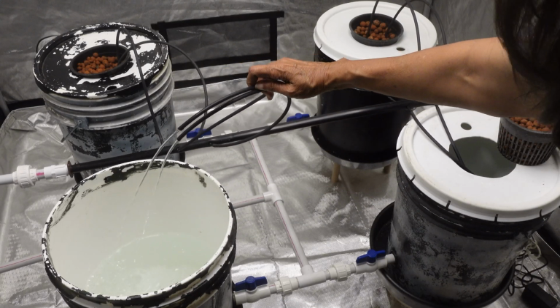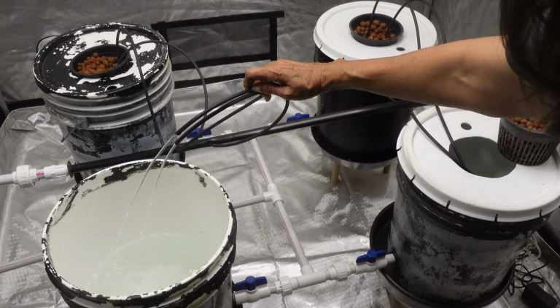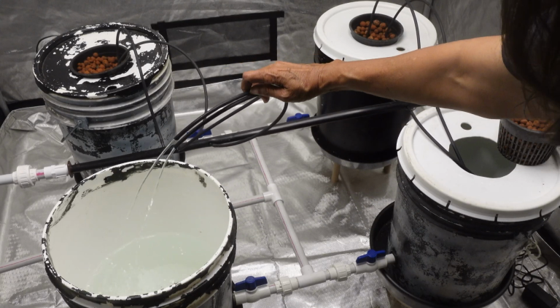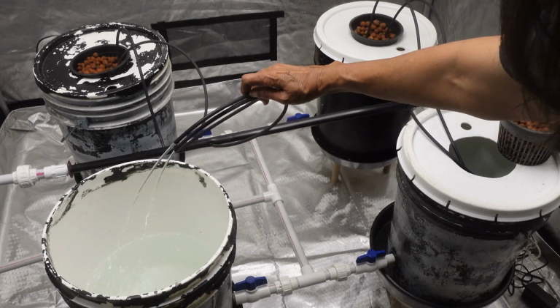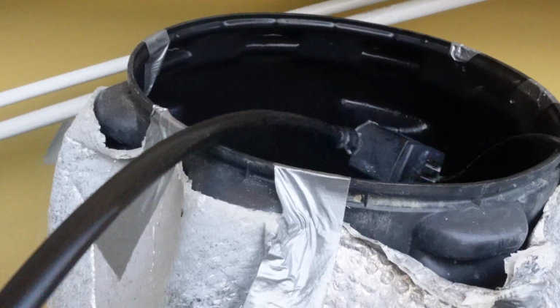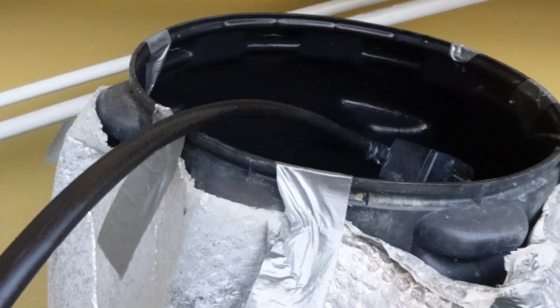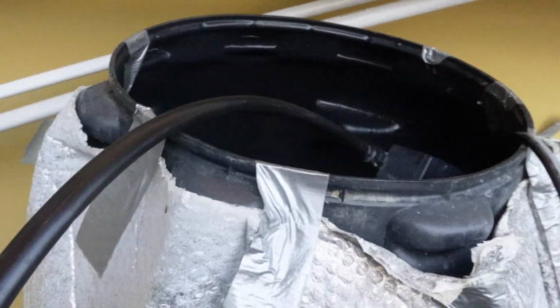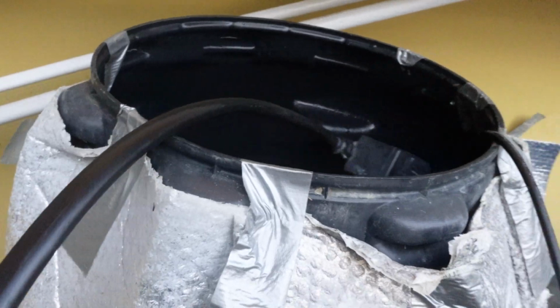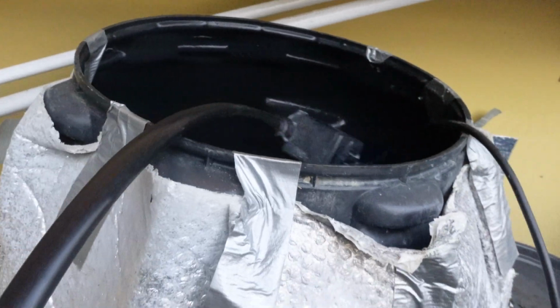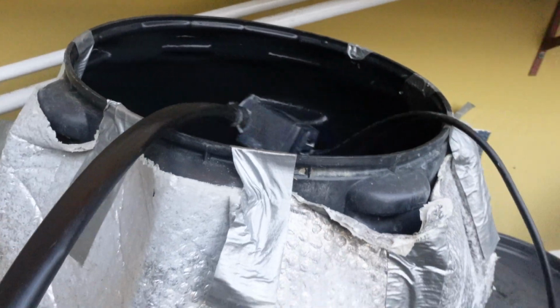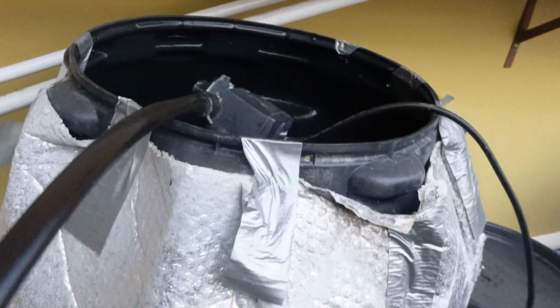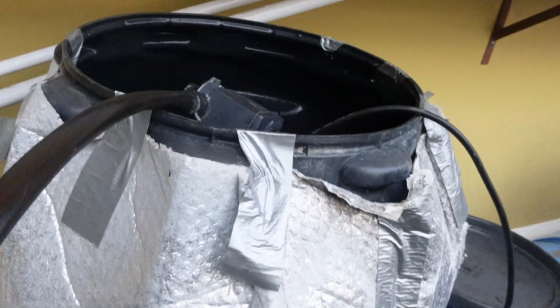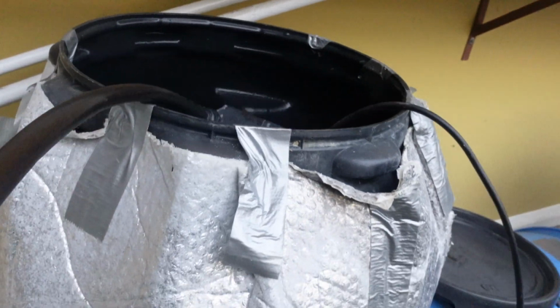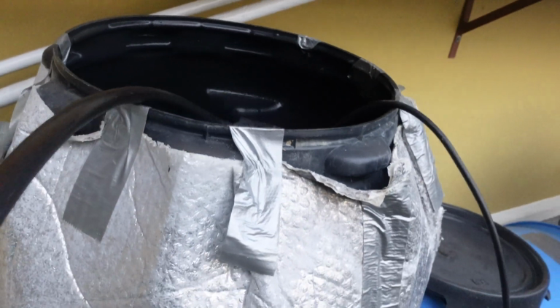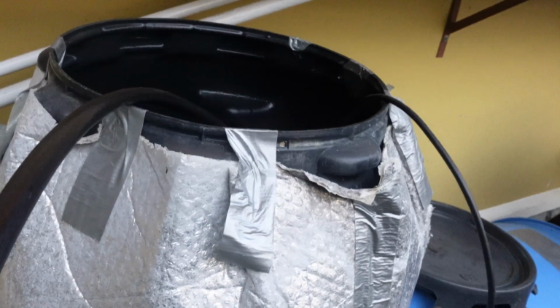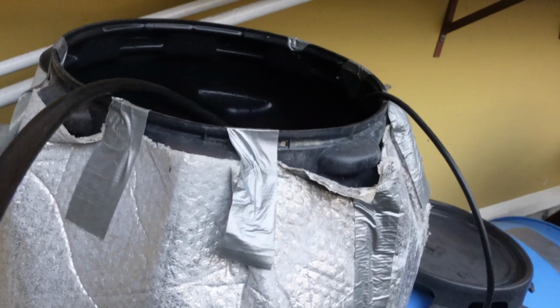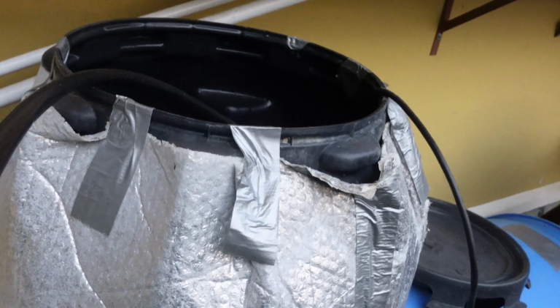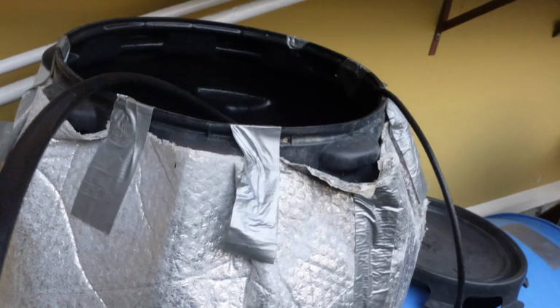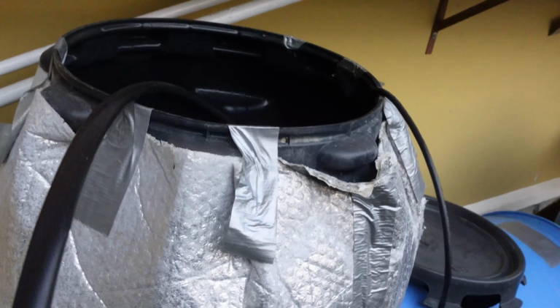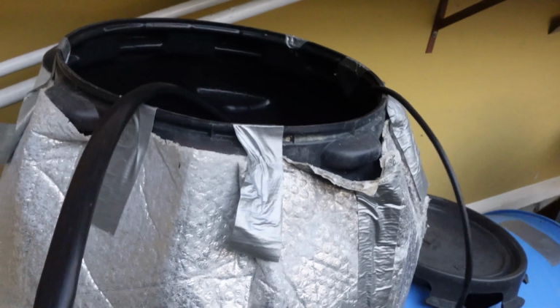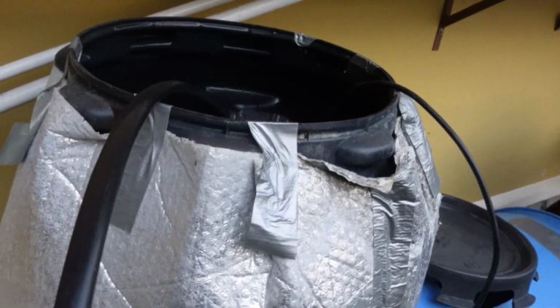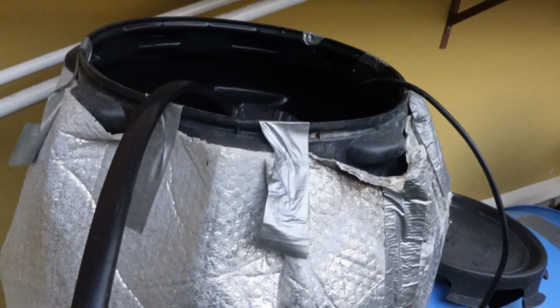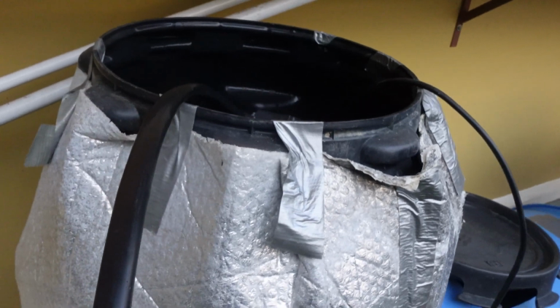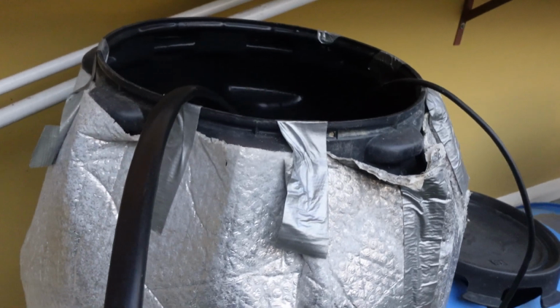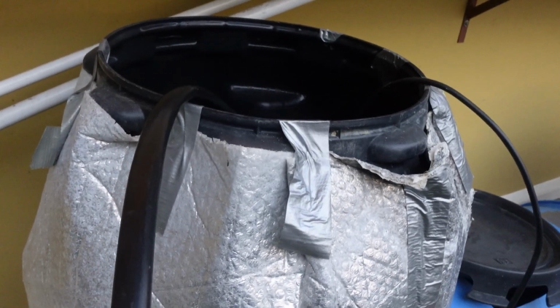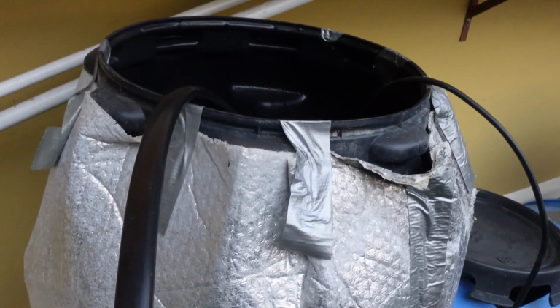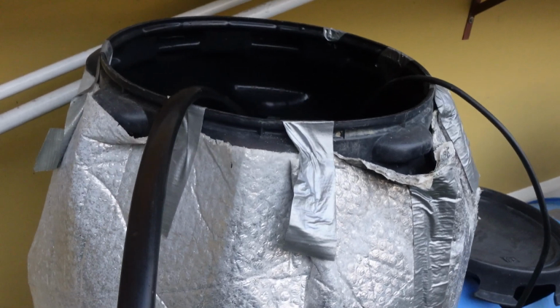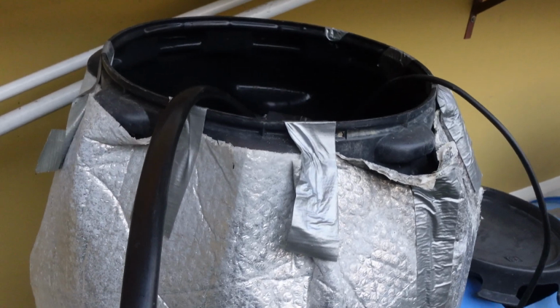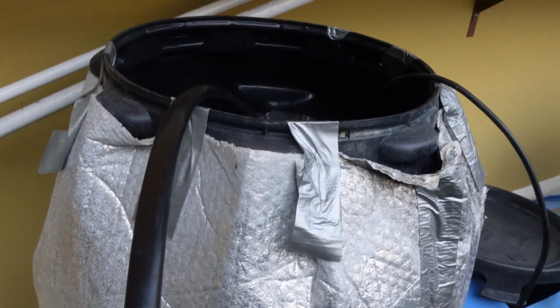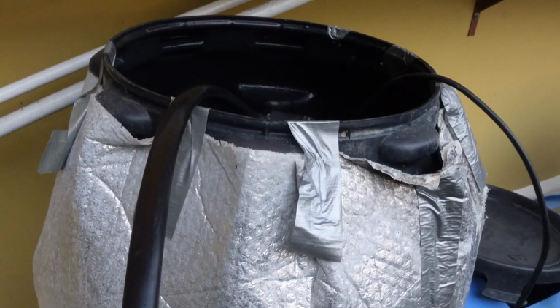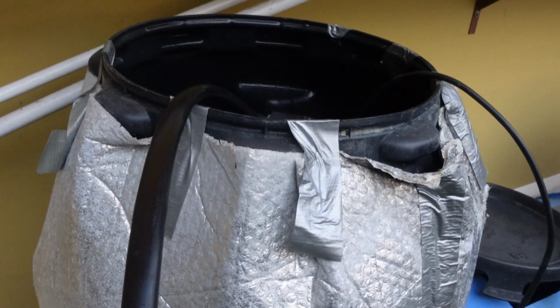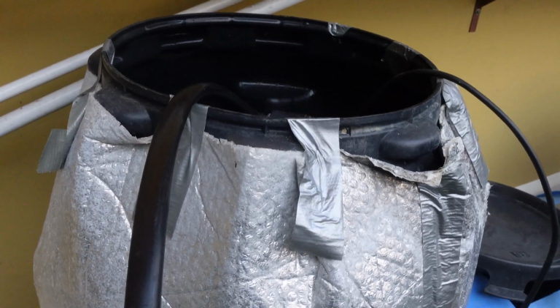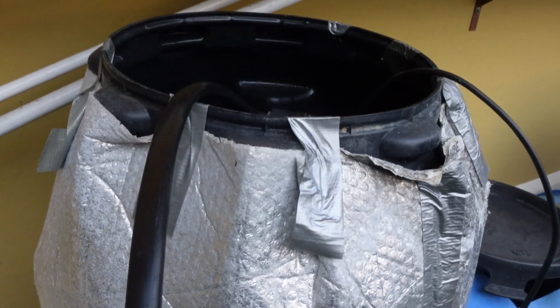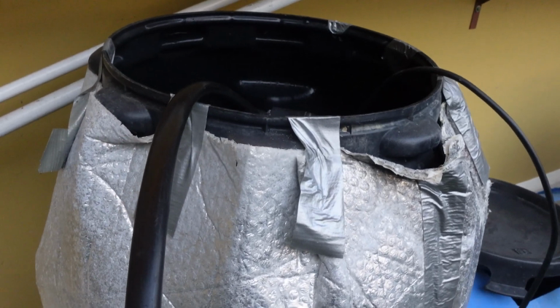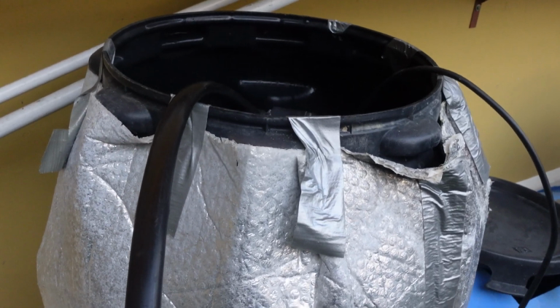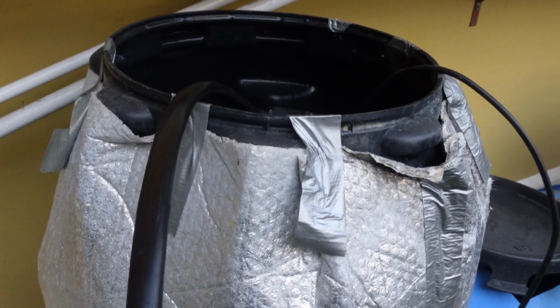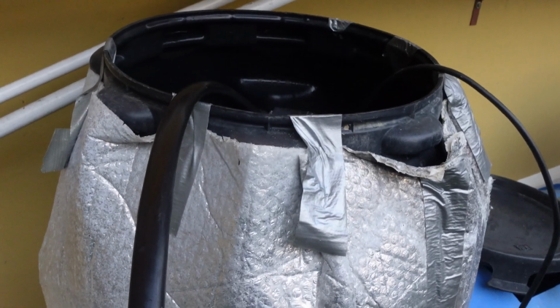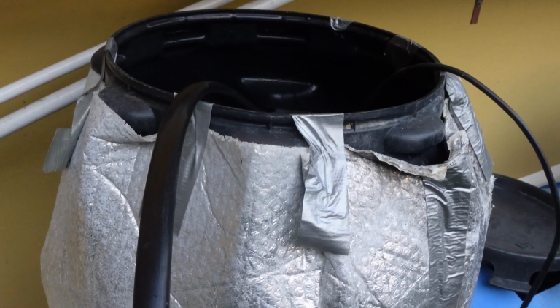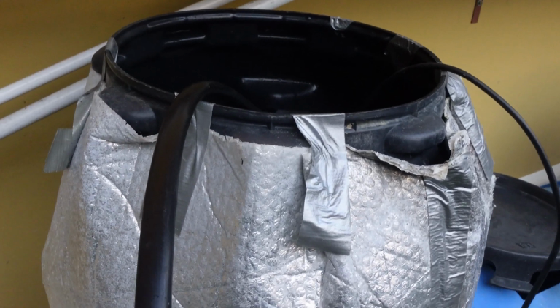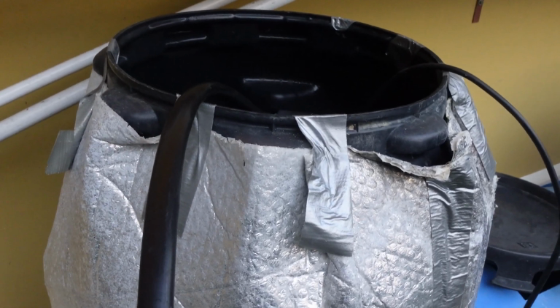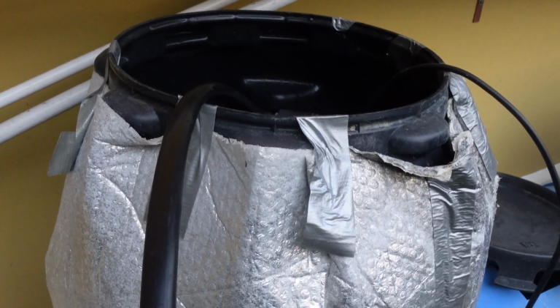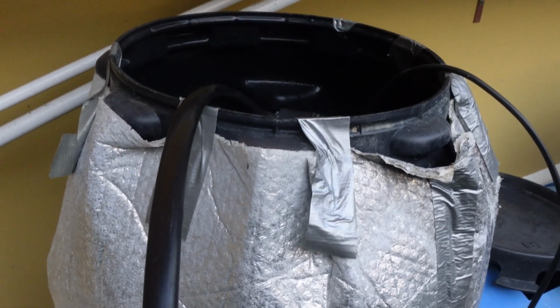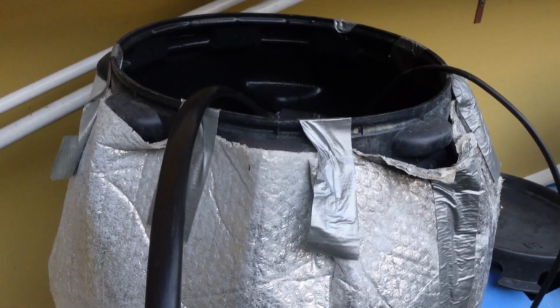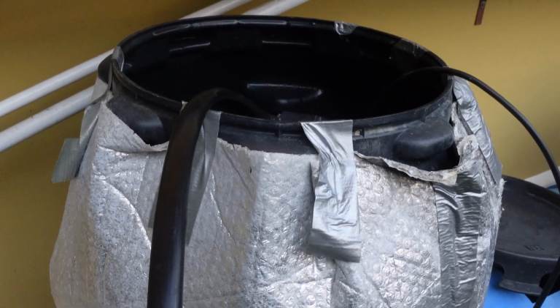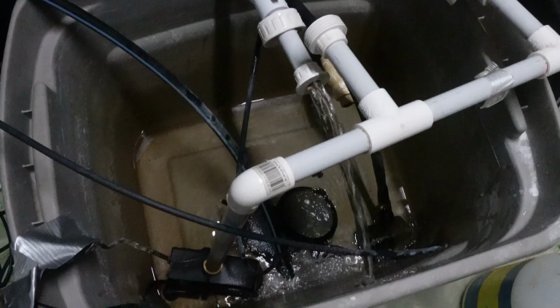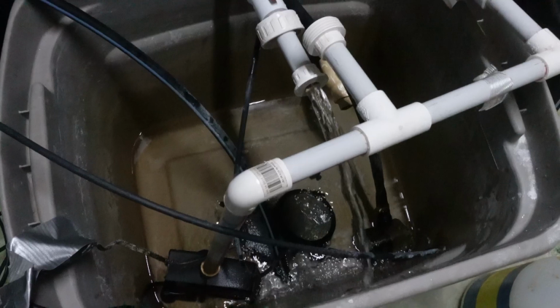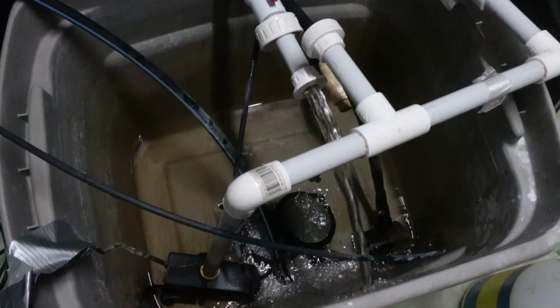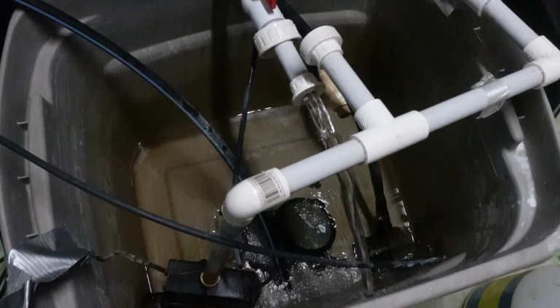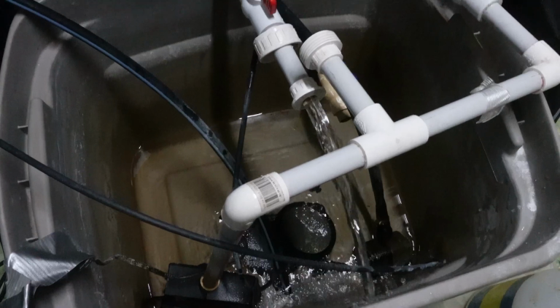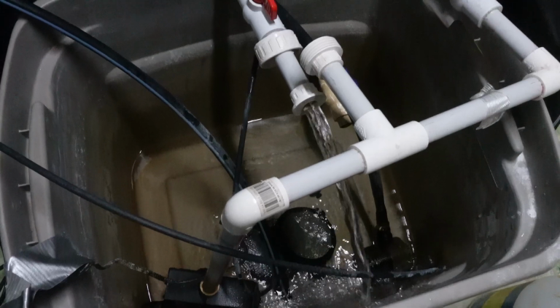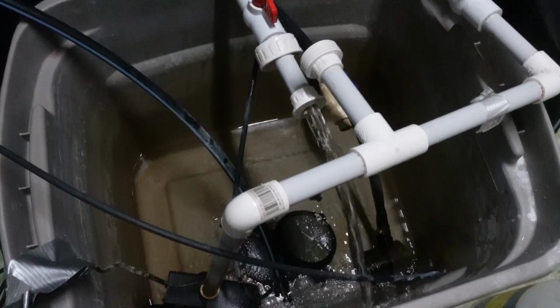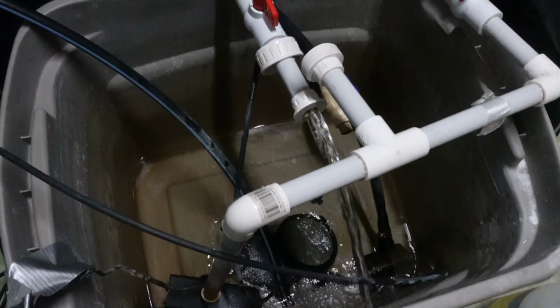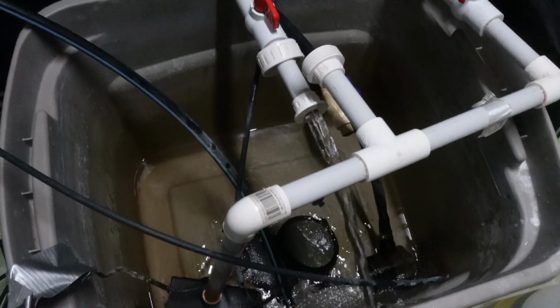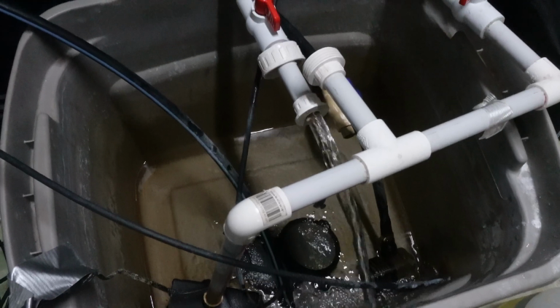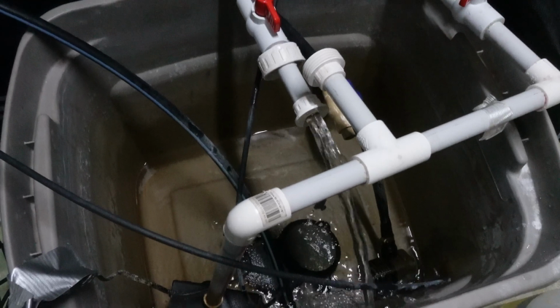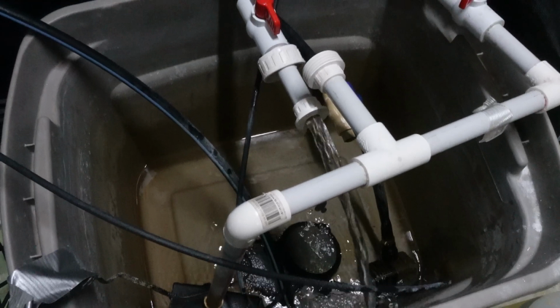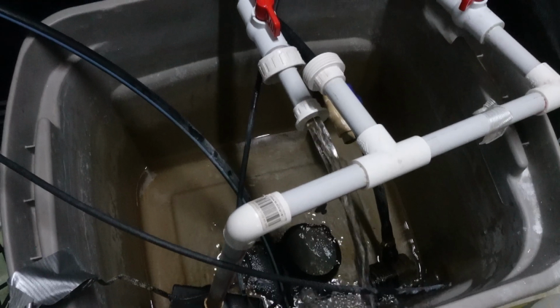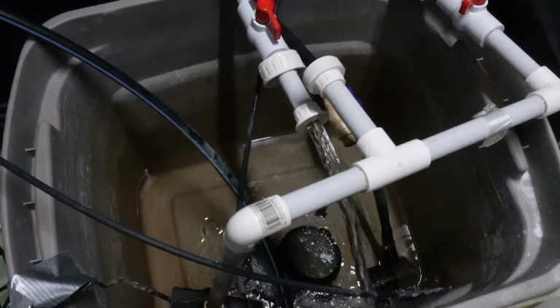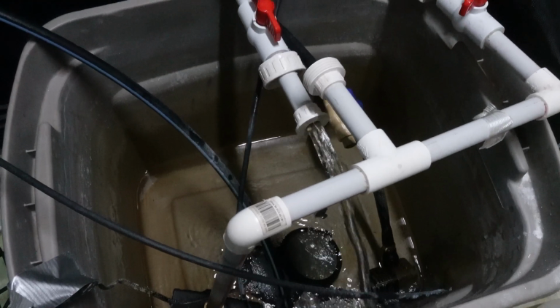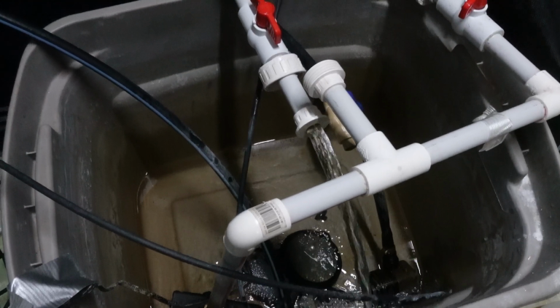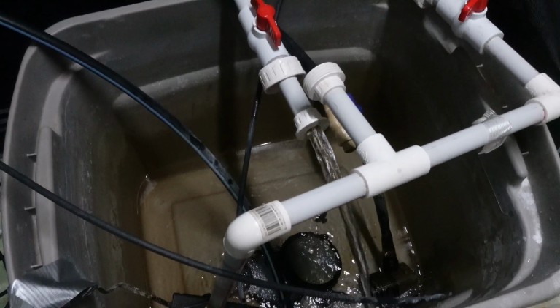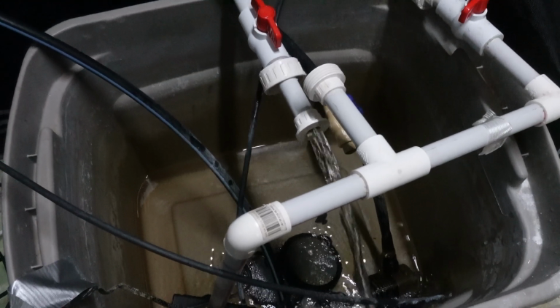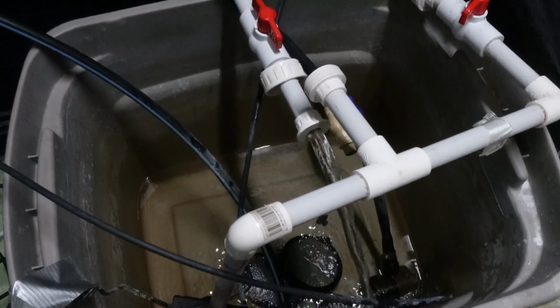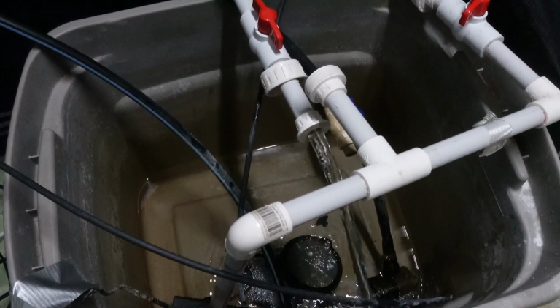The outdoor PVC pipe can also be used to pump water into the reservoir when filling or topping up.